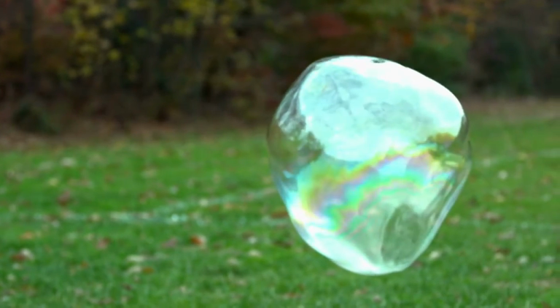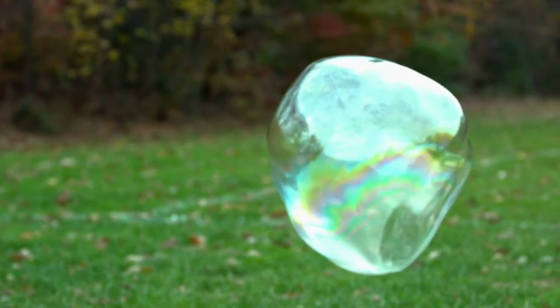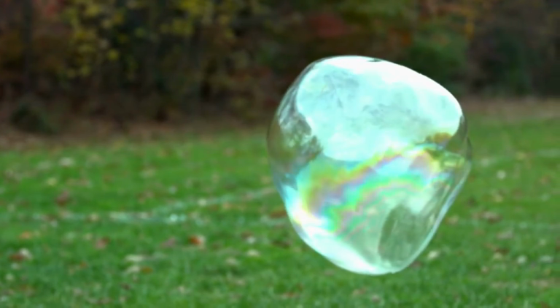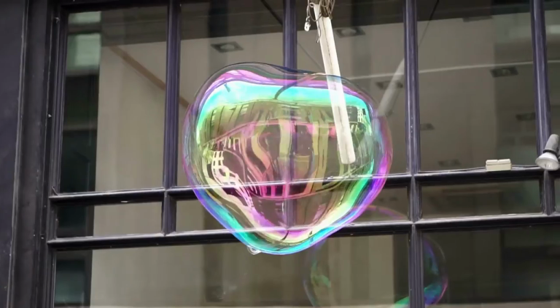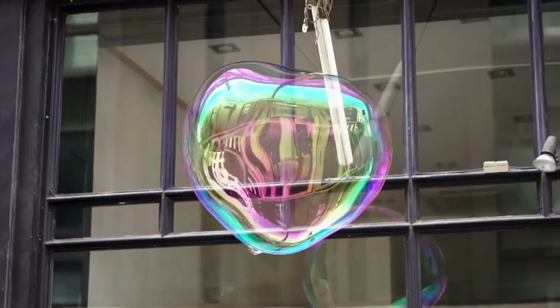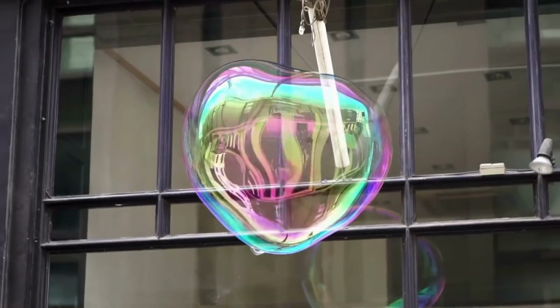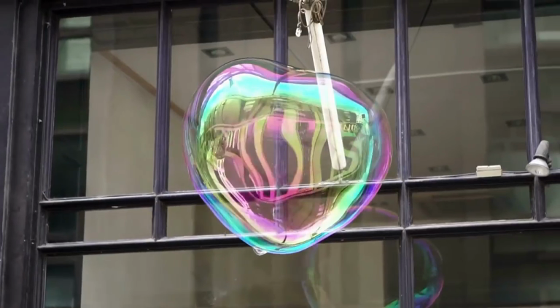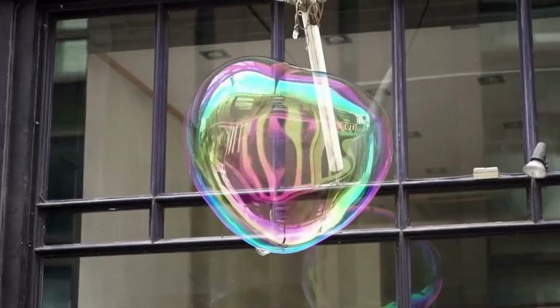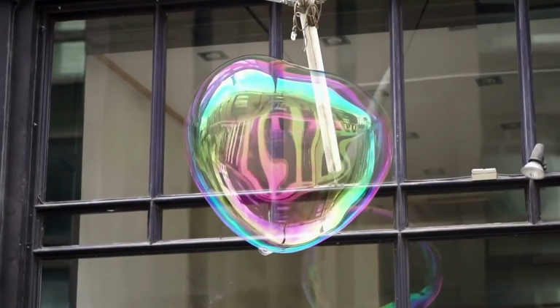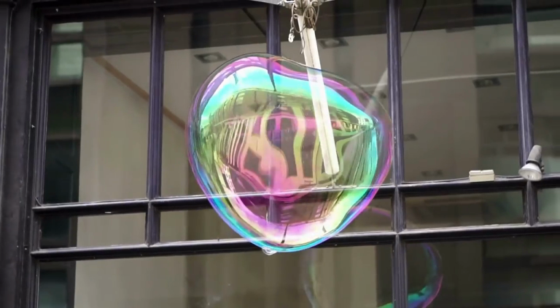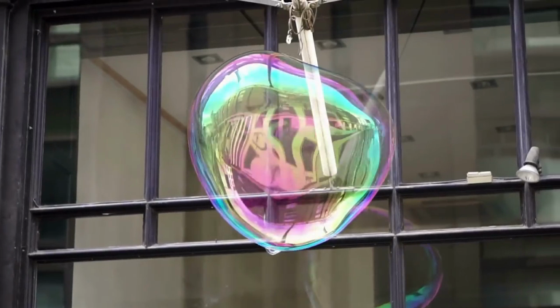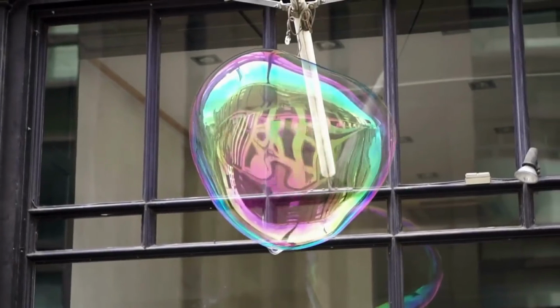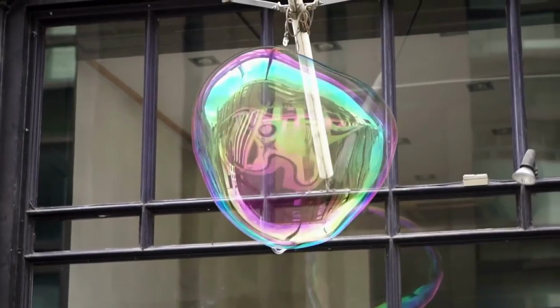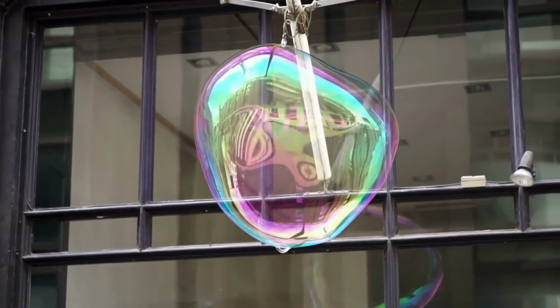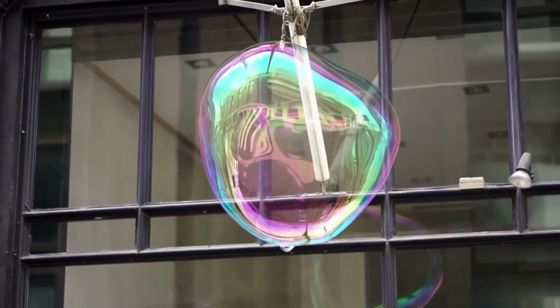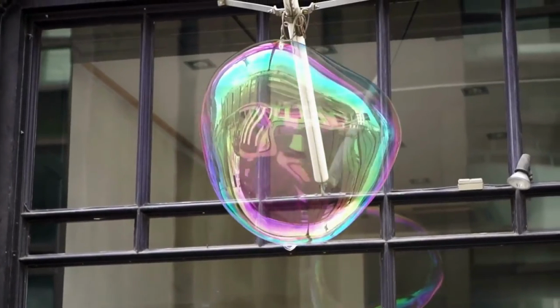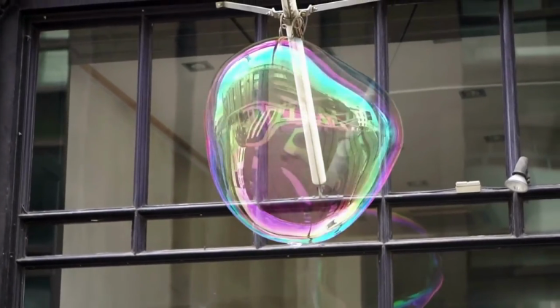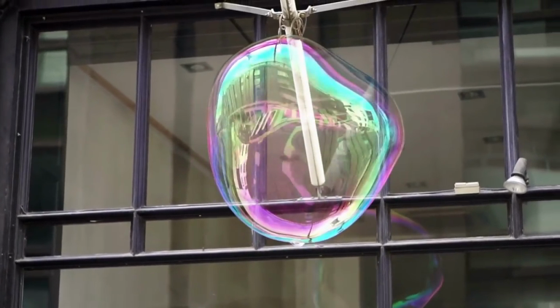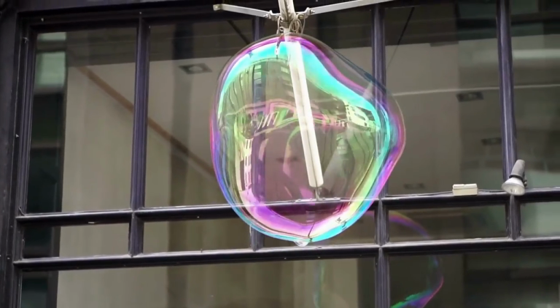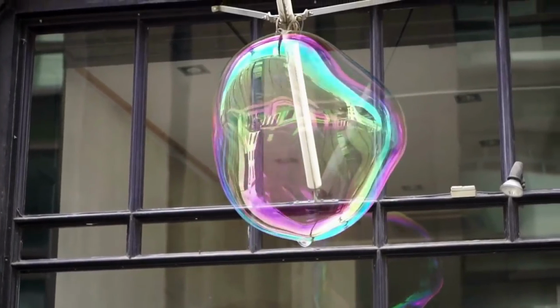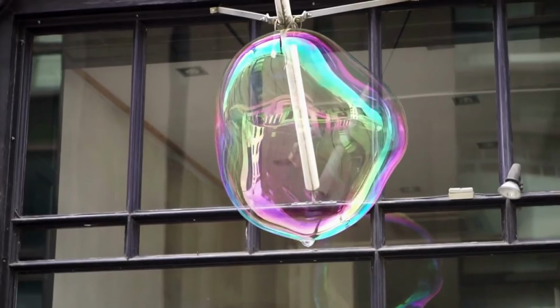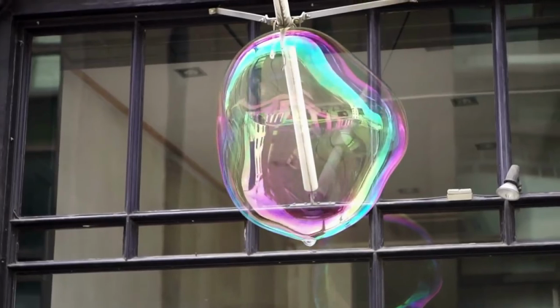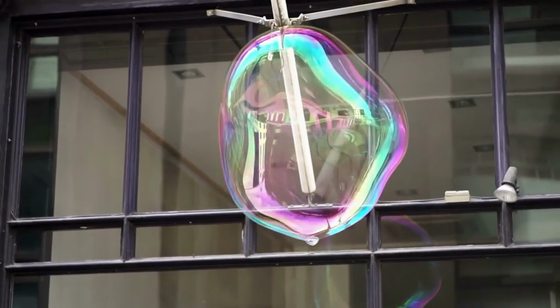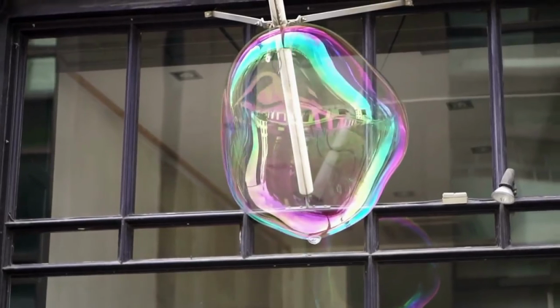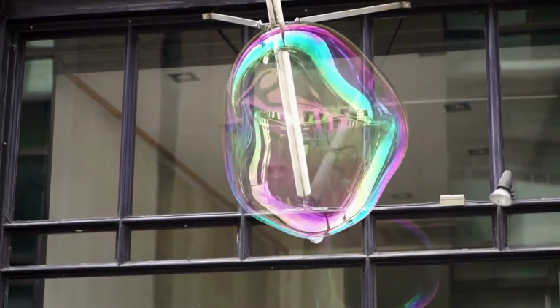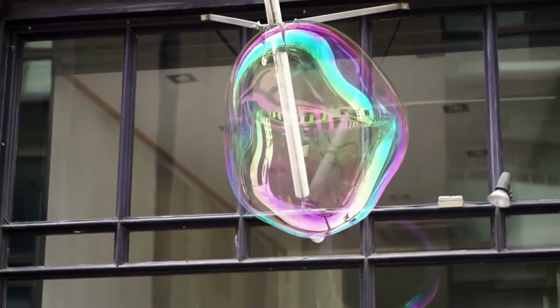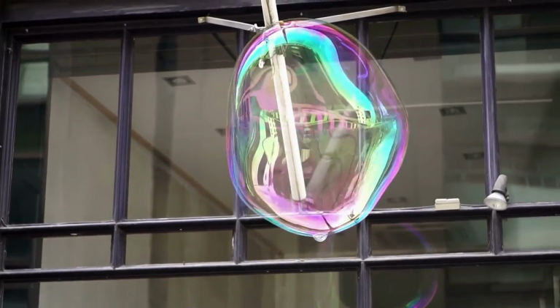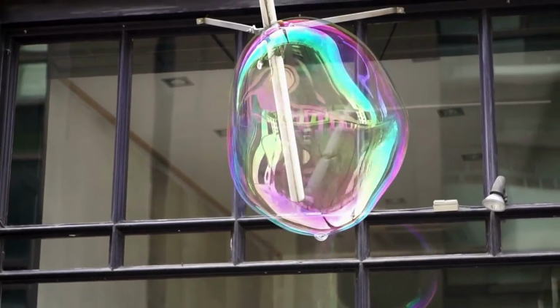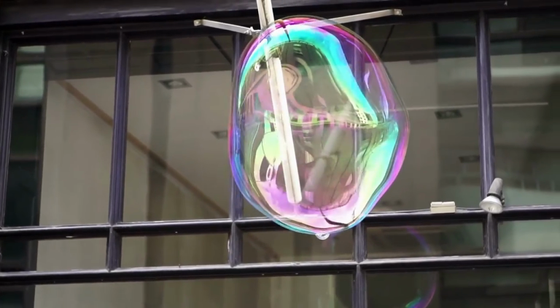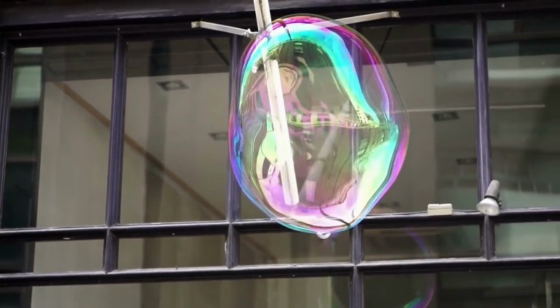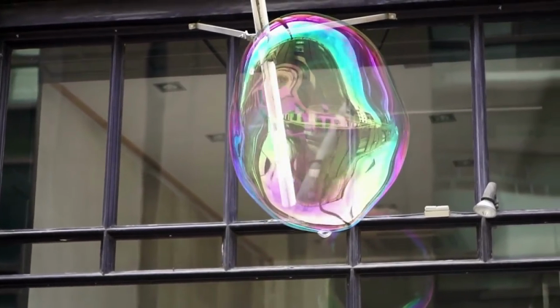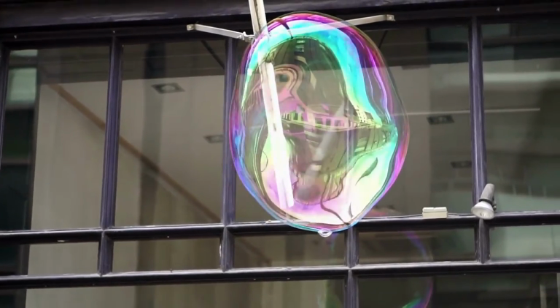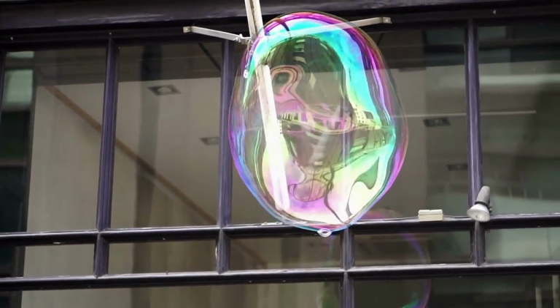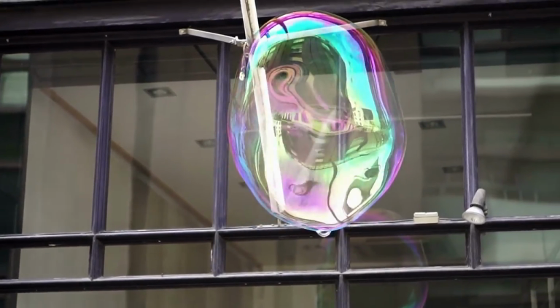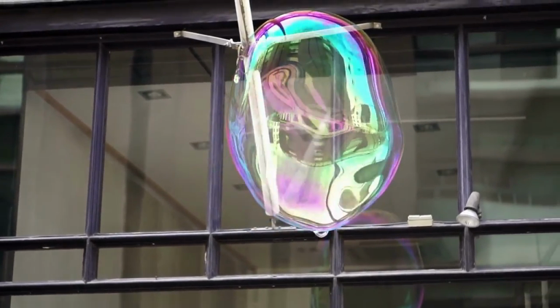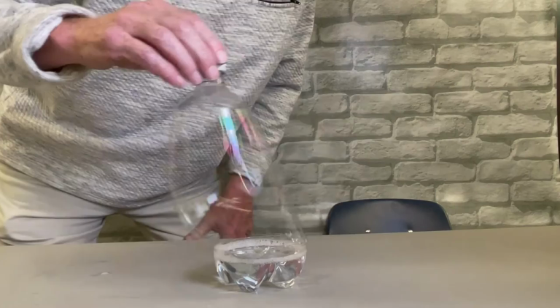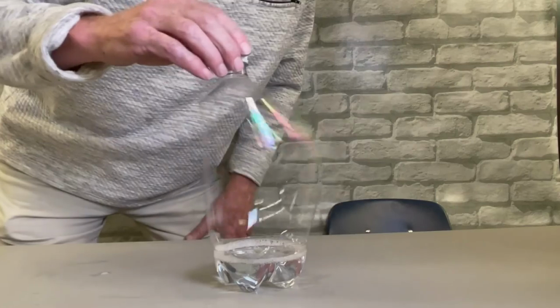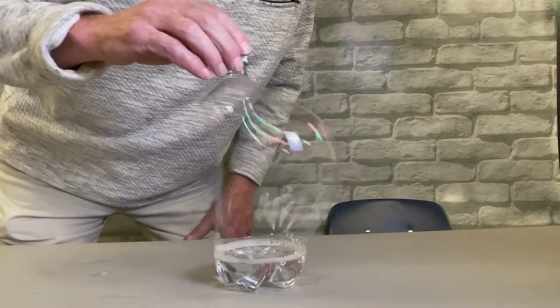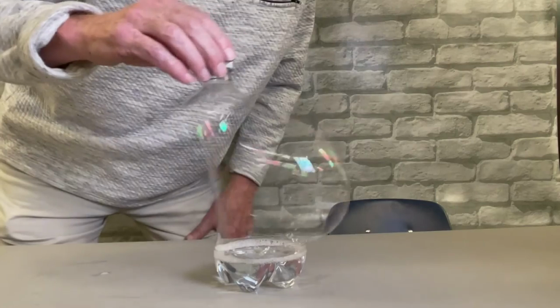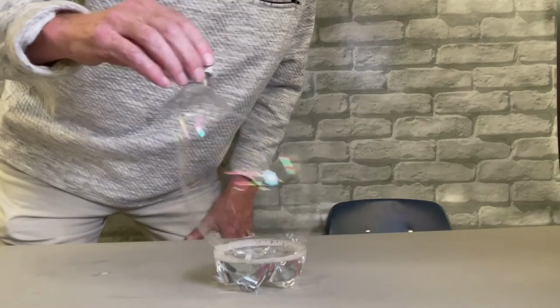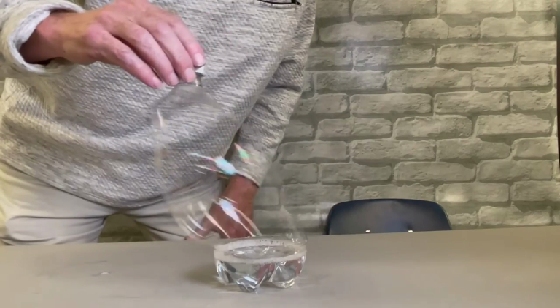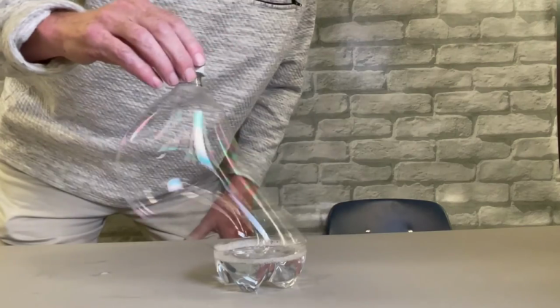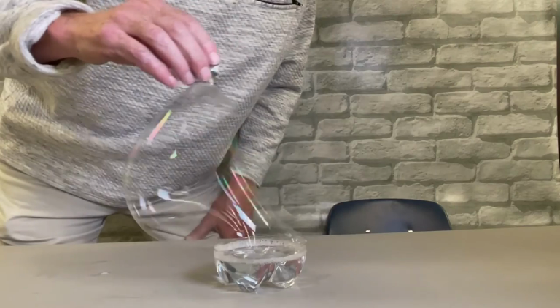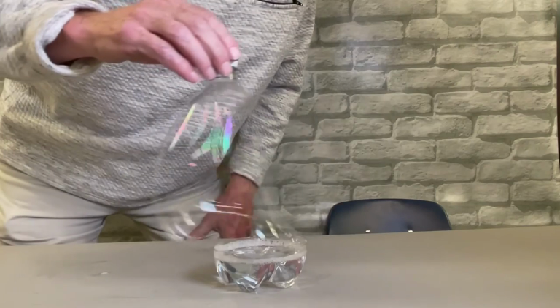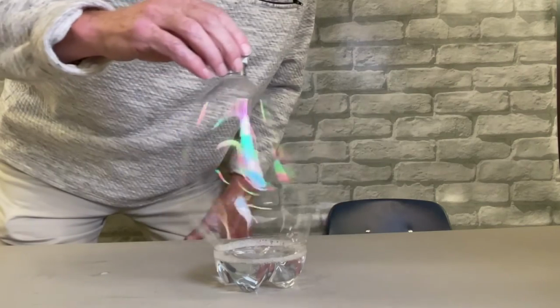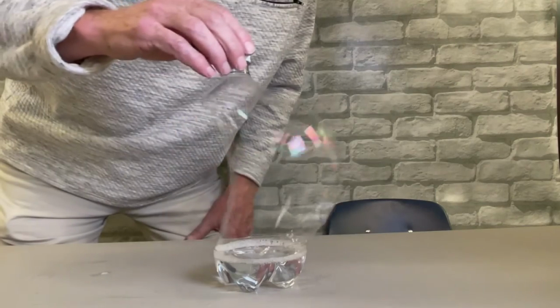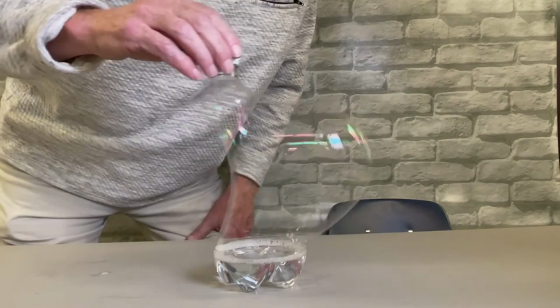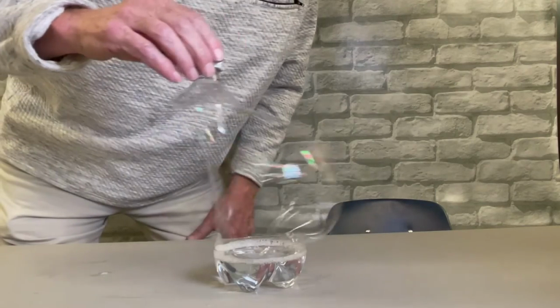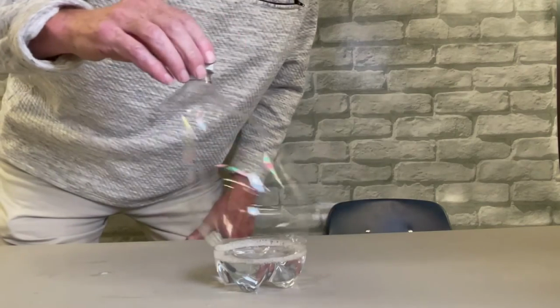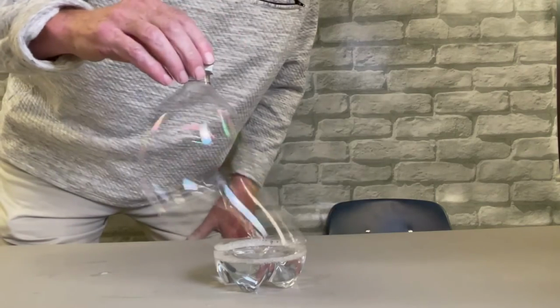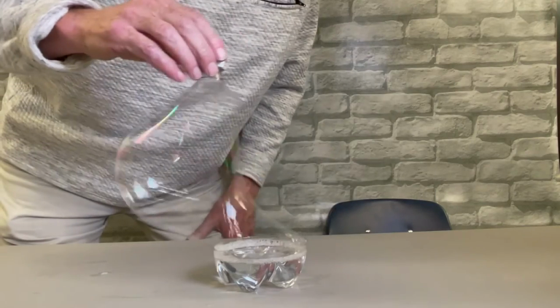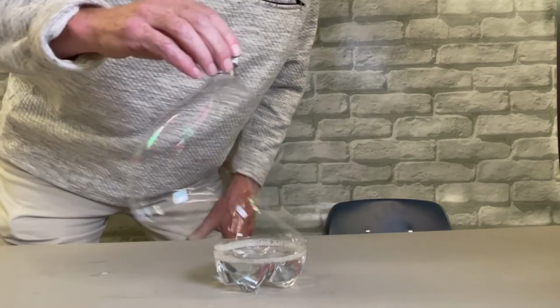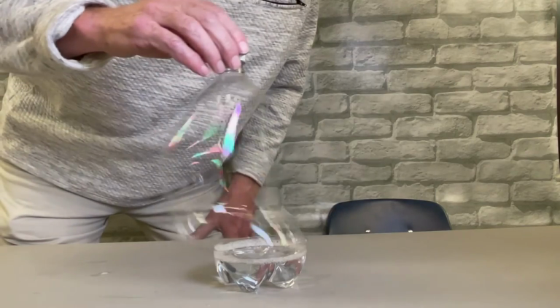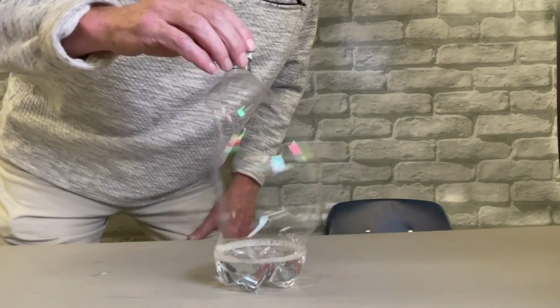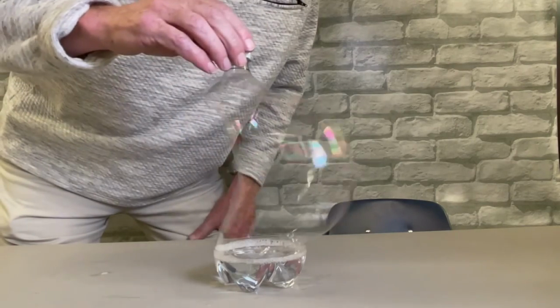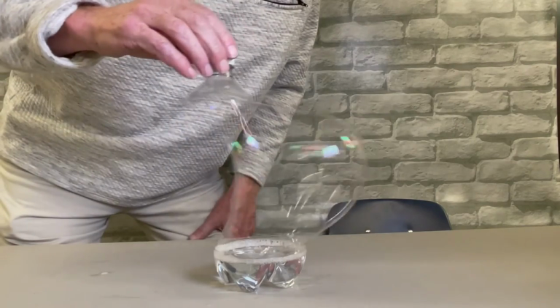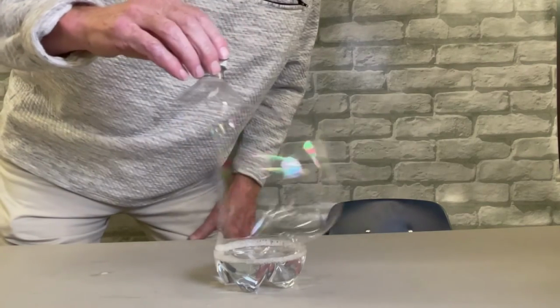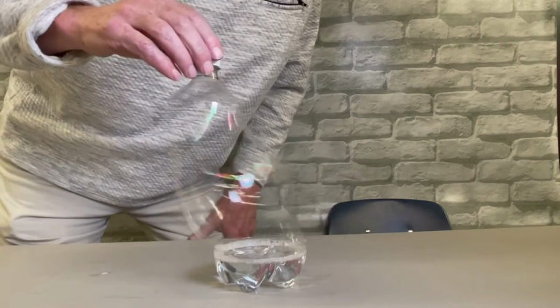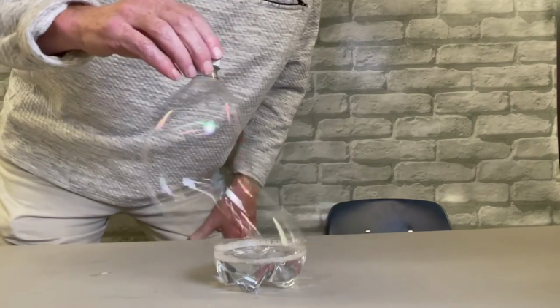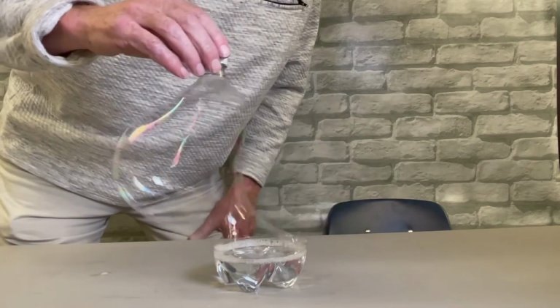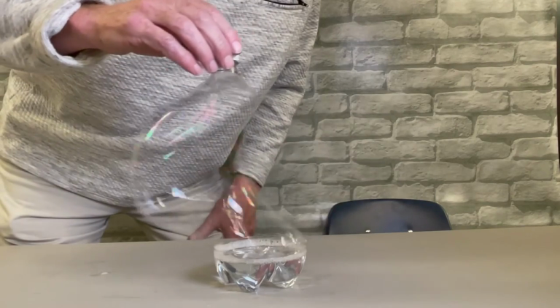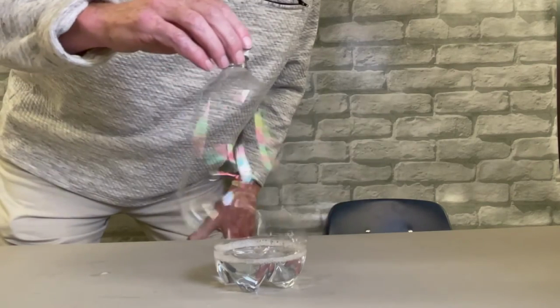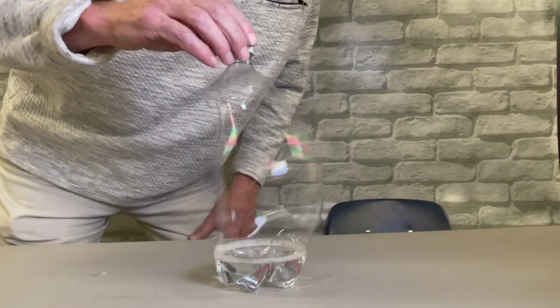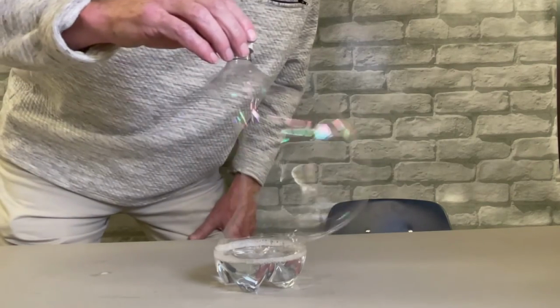You can even make a super cool and sort of strange bubble using the cut-off ends of a two-liter bottle. And with a little bit of practice, you can even get it to dance.